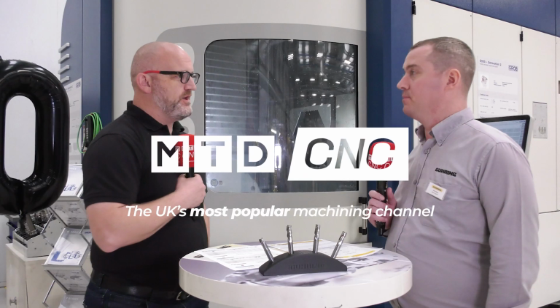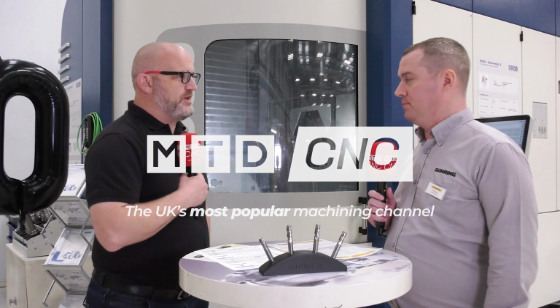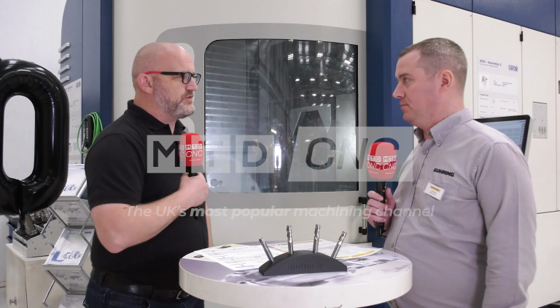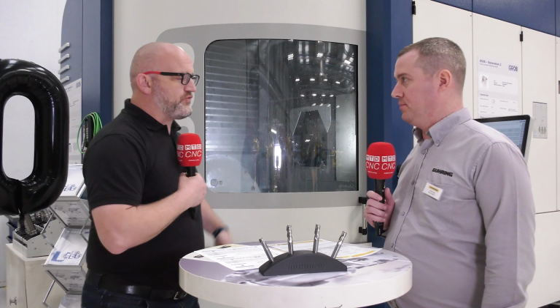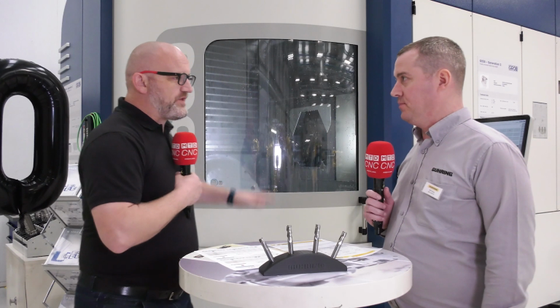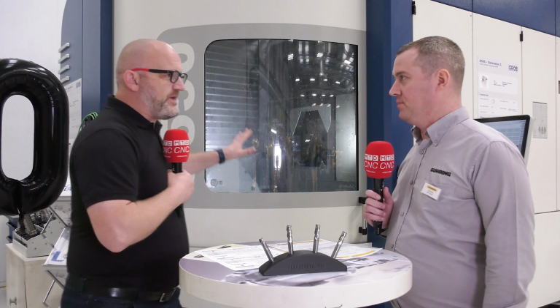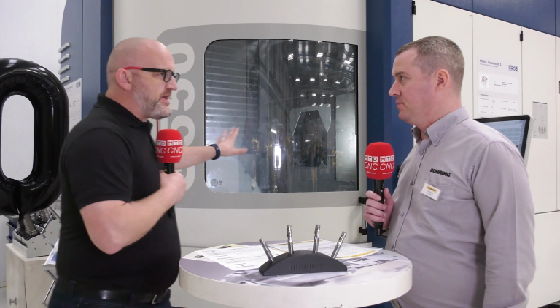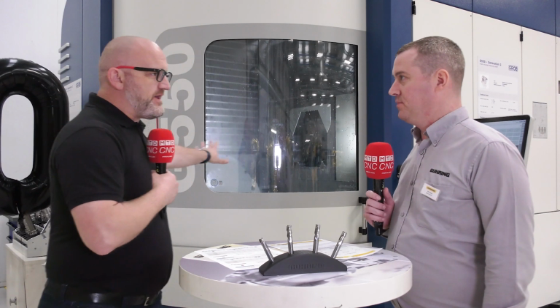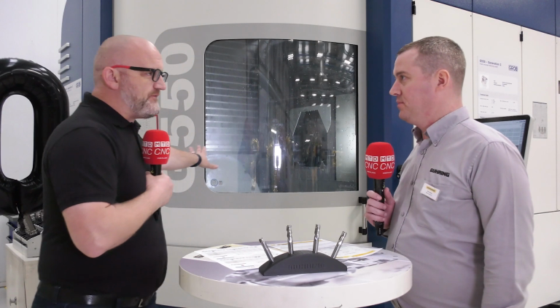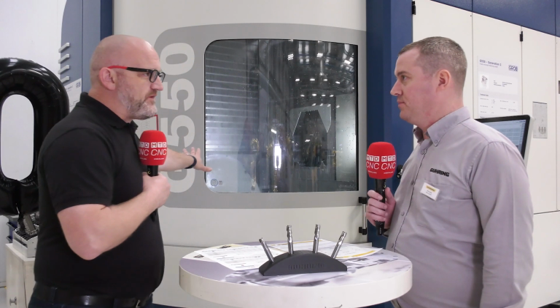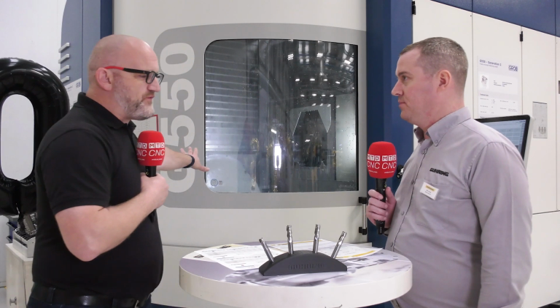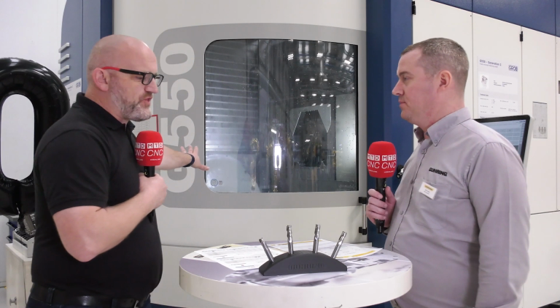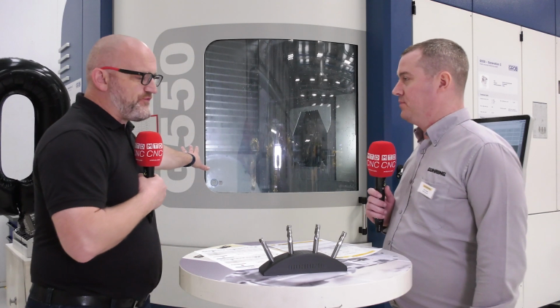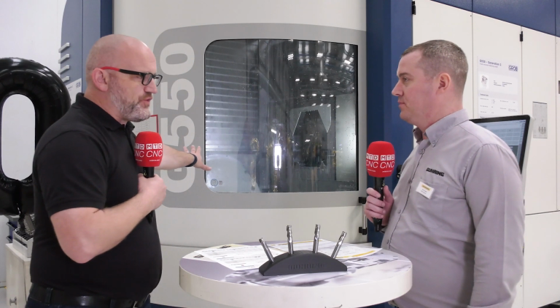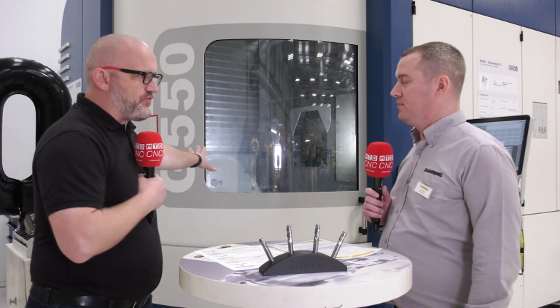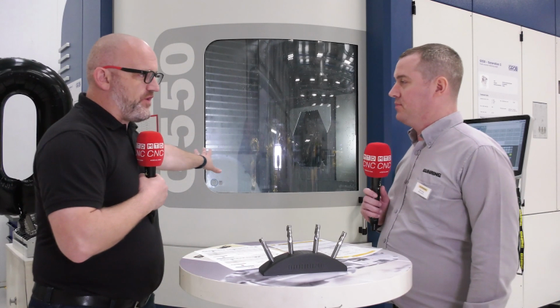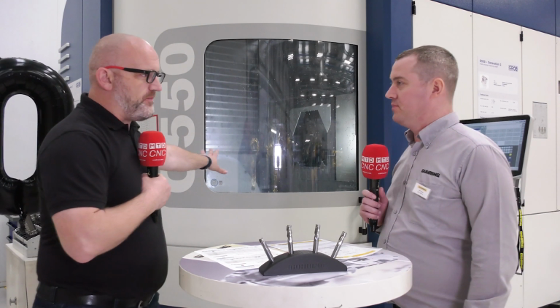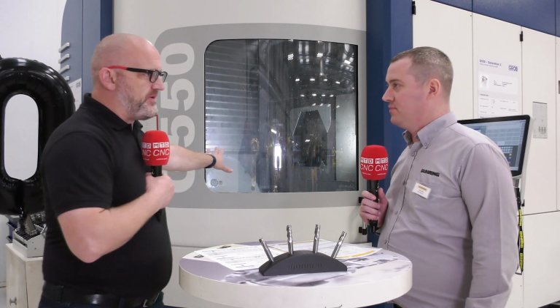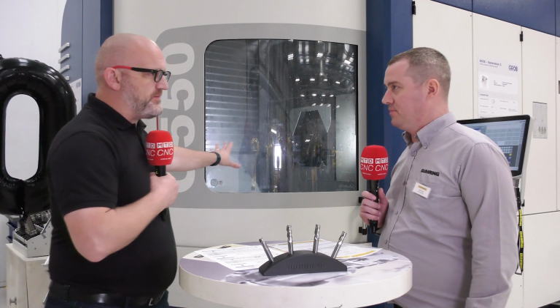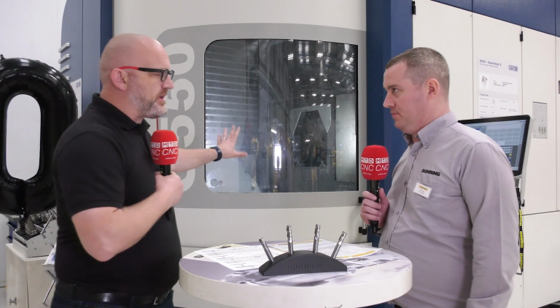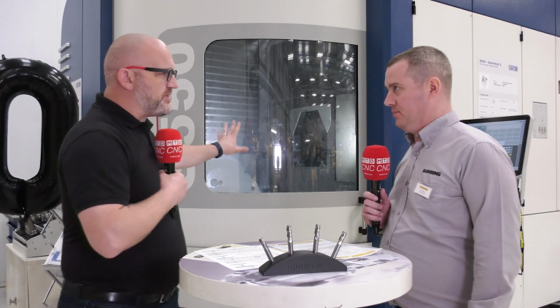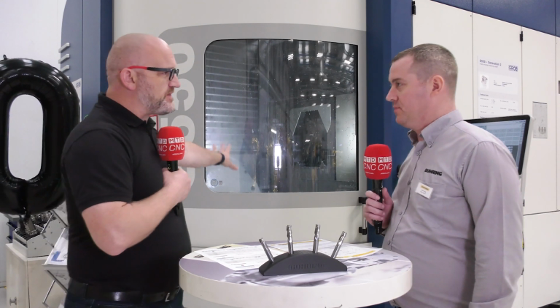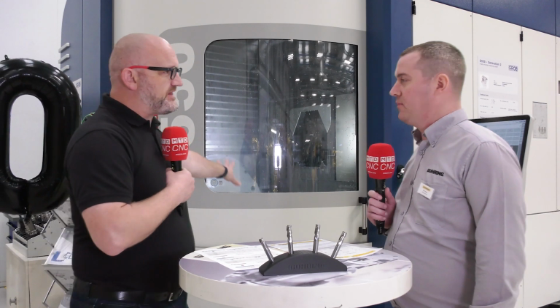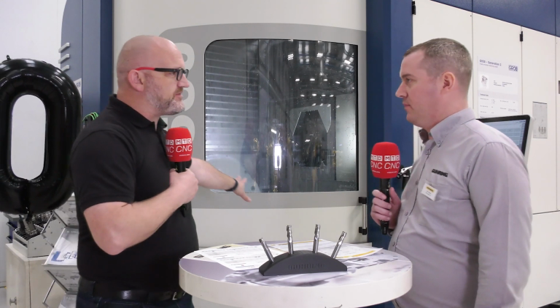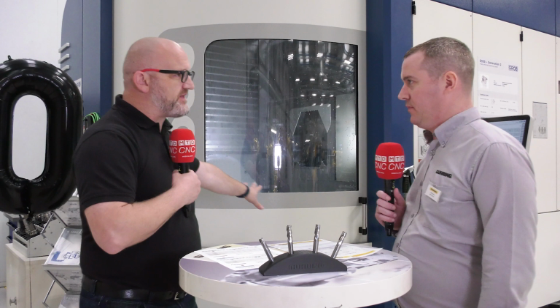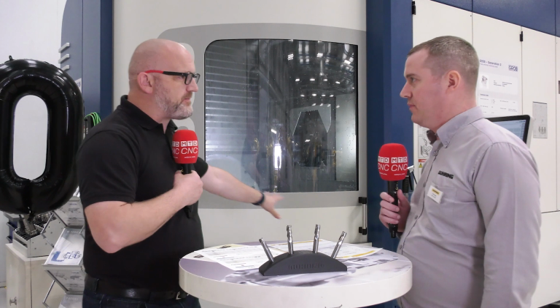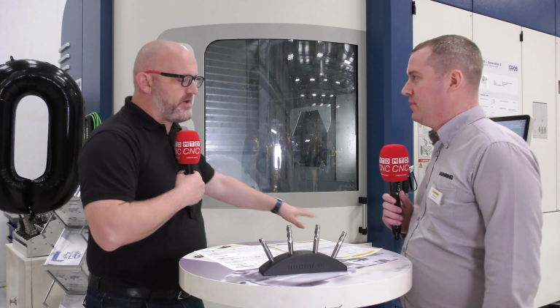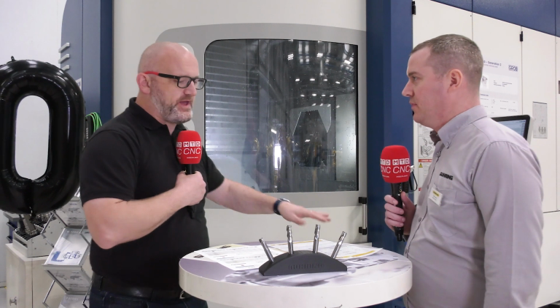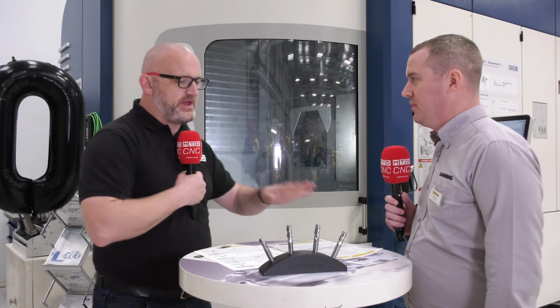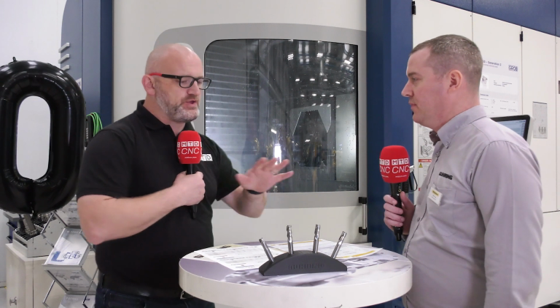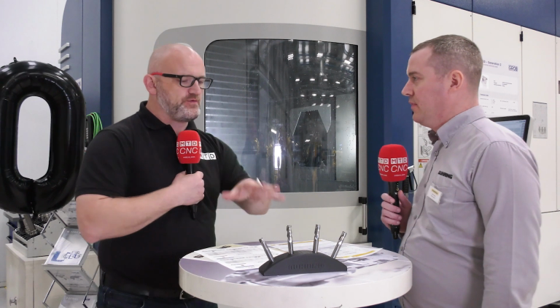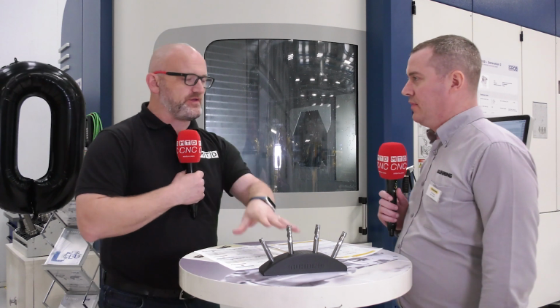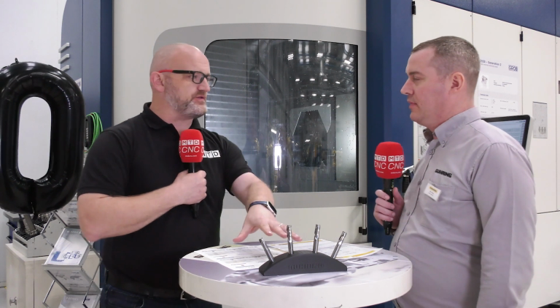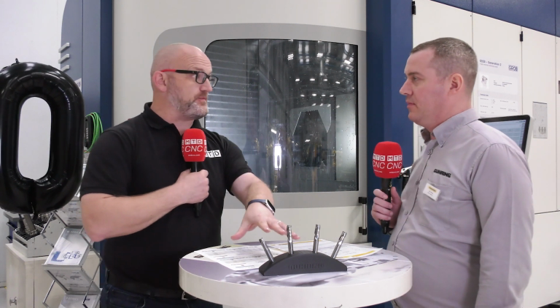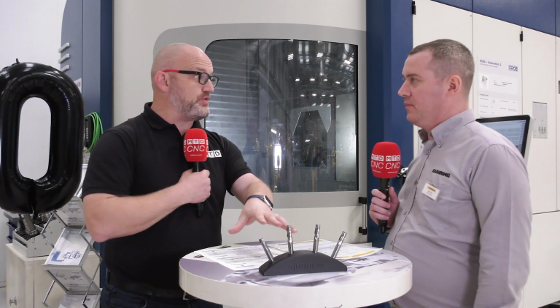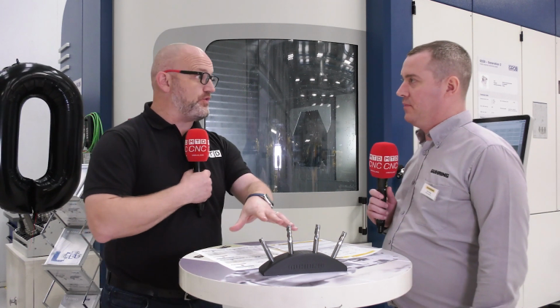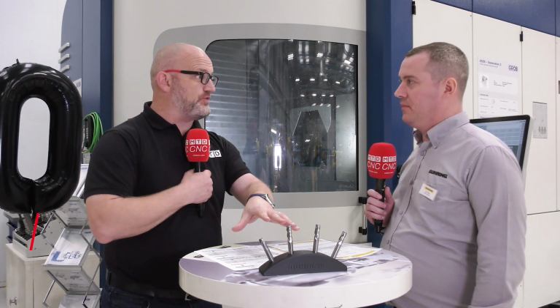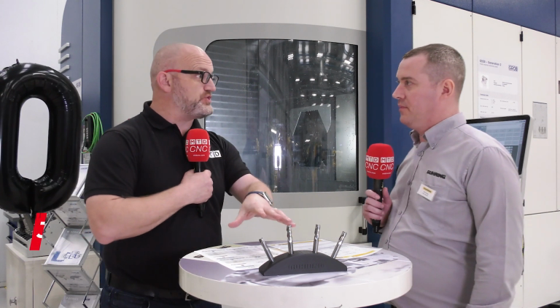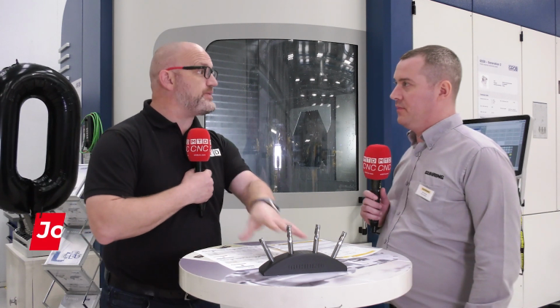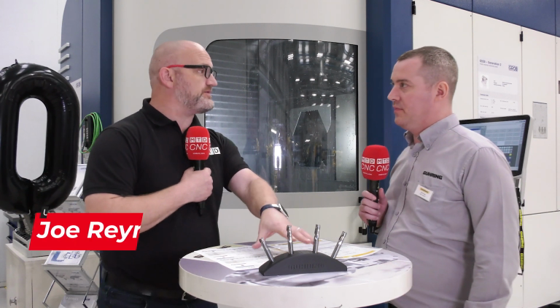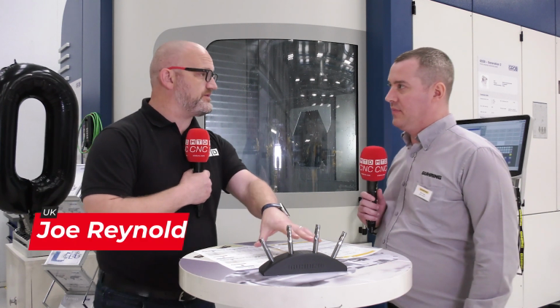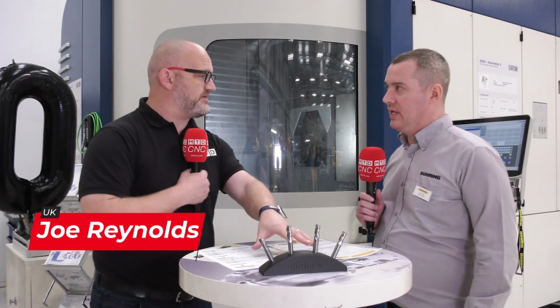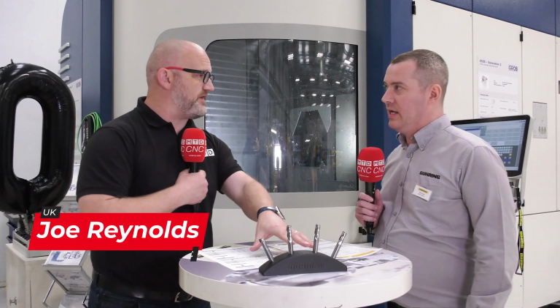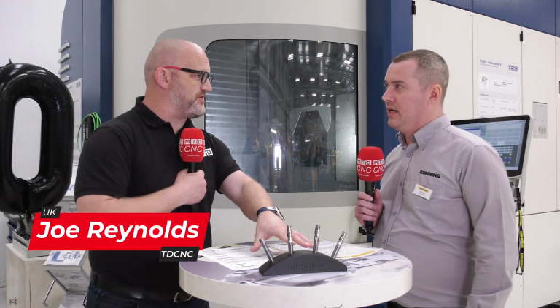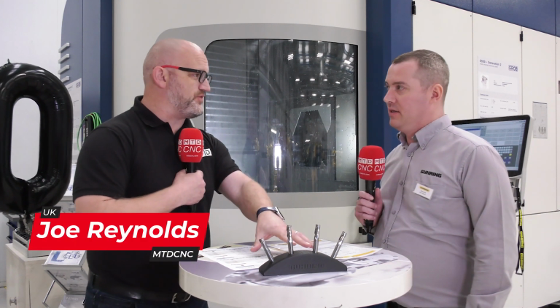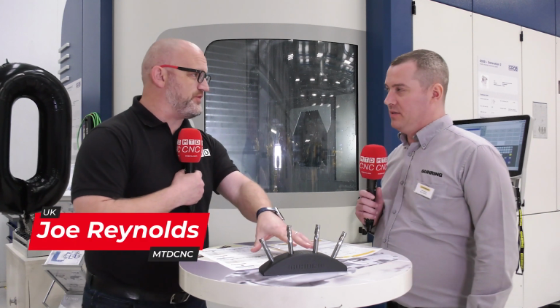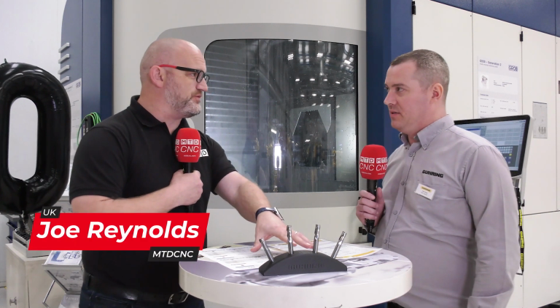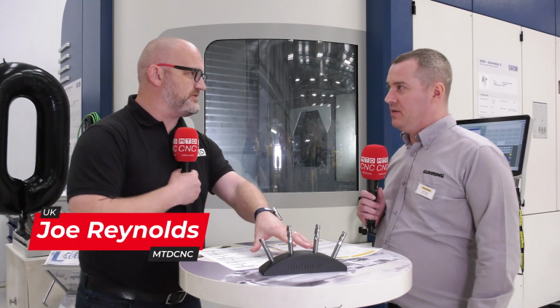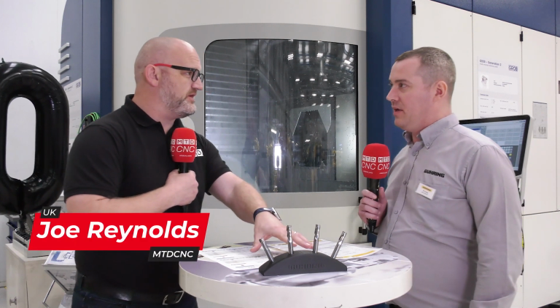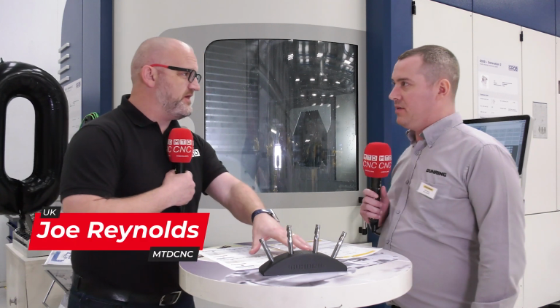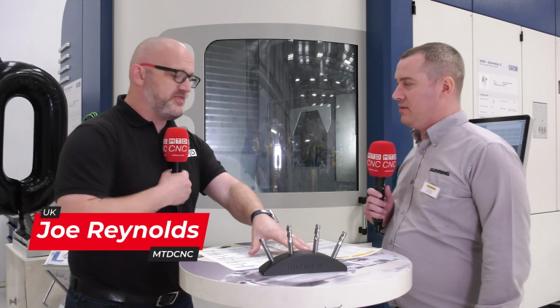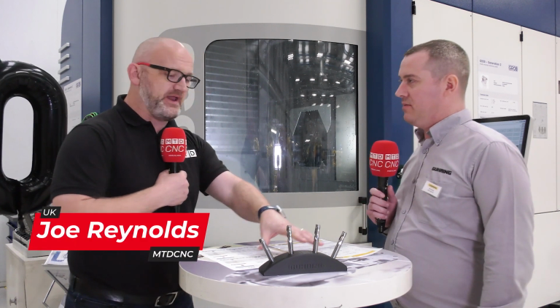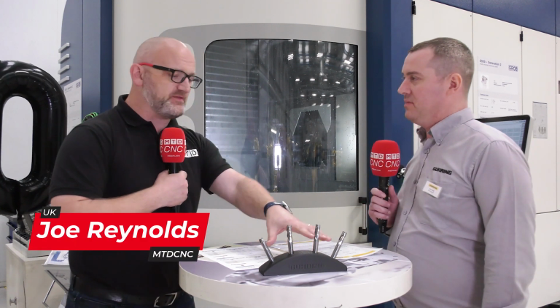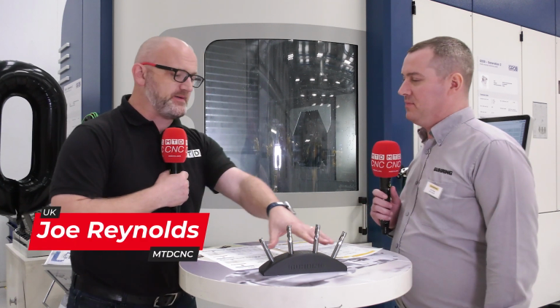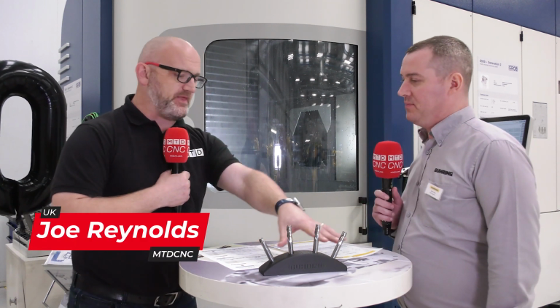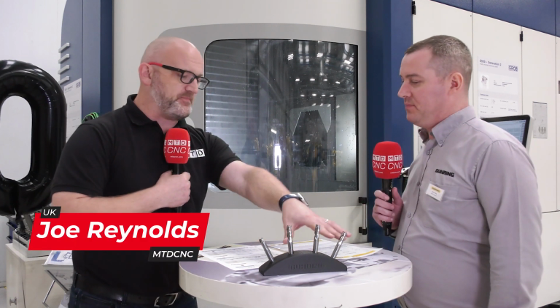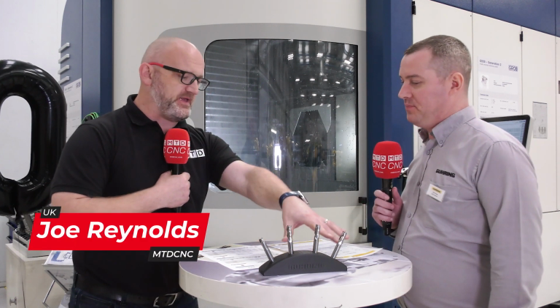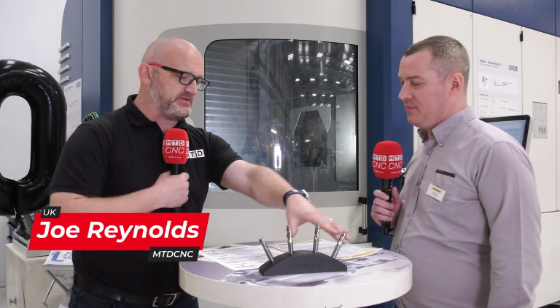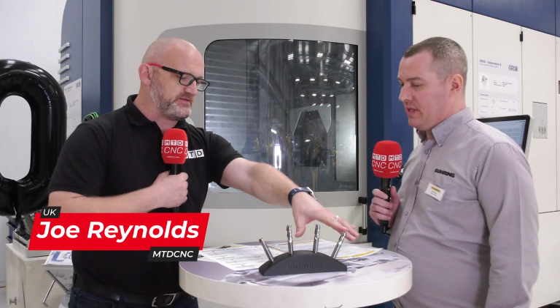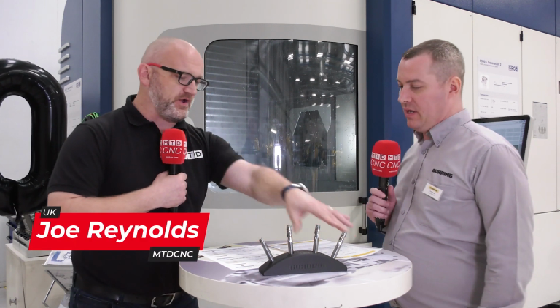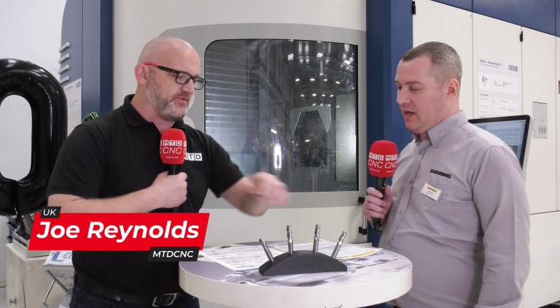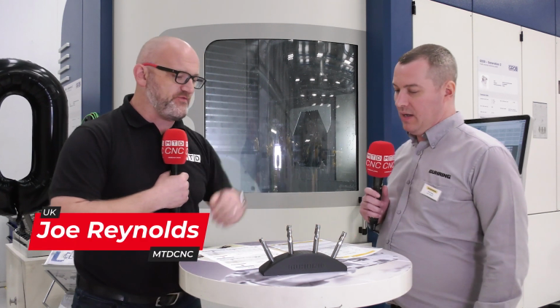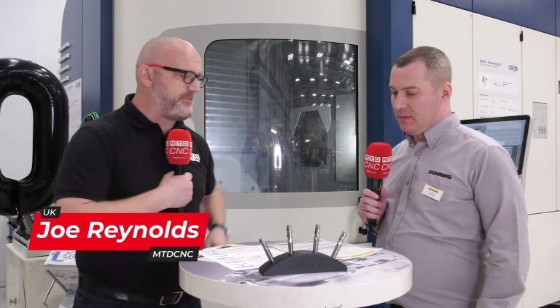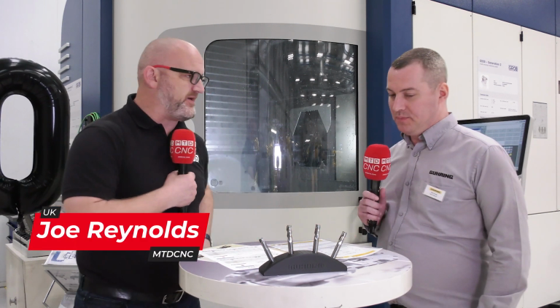So Chris, we're here in front of your Grob. We've got a nice little demo here using some of your newest cutting tools. Tell us about them, please. Let's start with the Ripper.